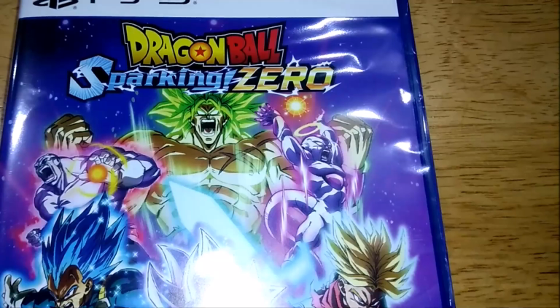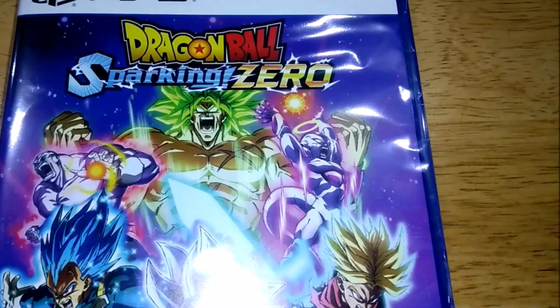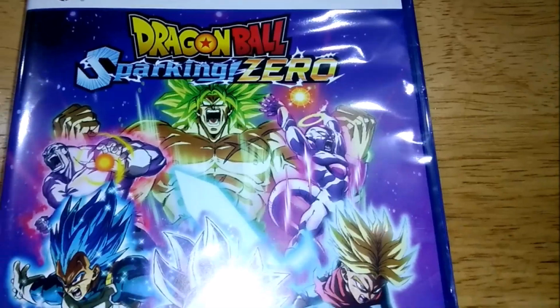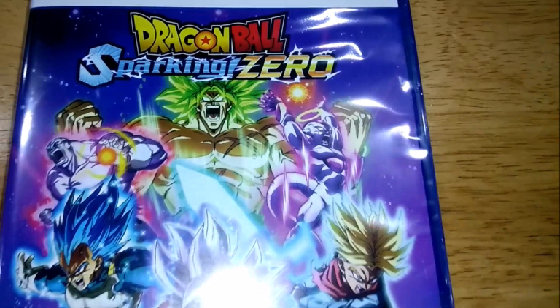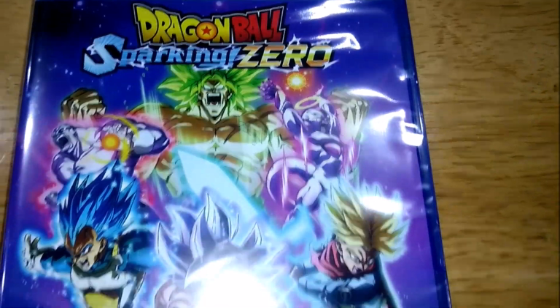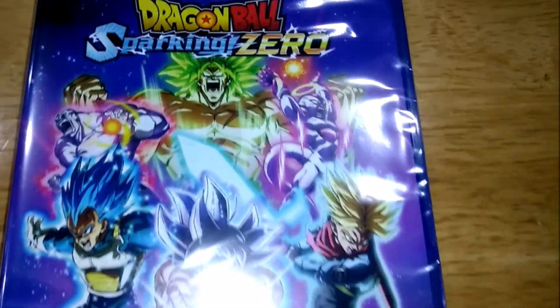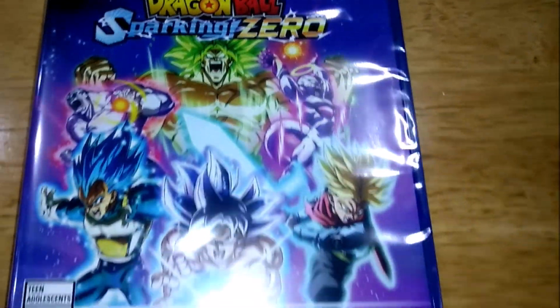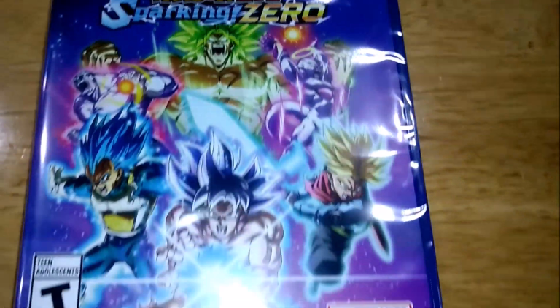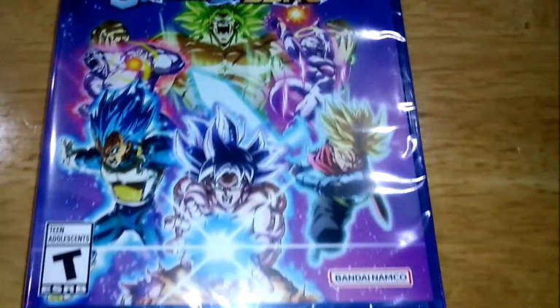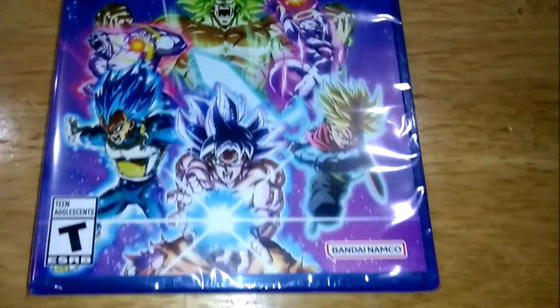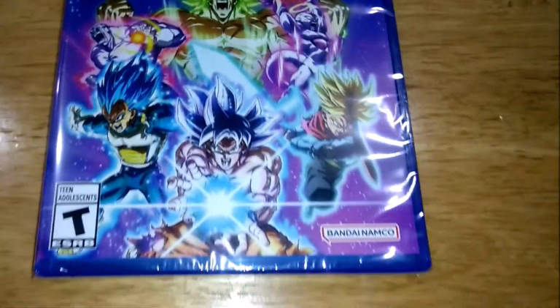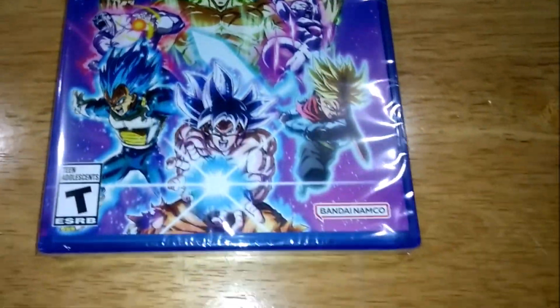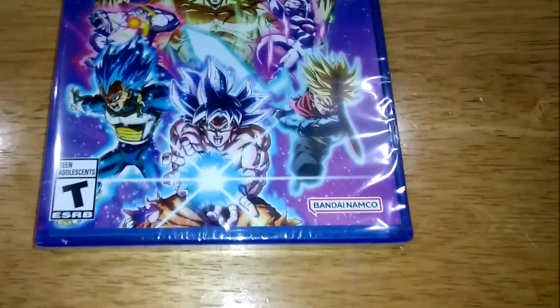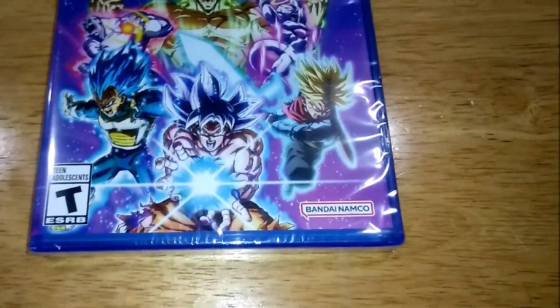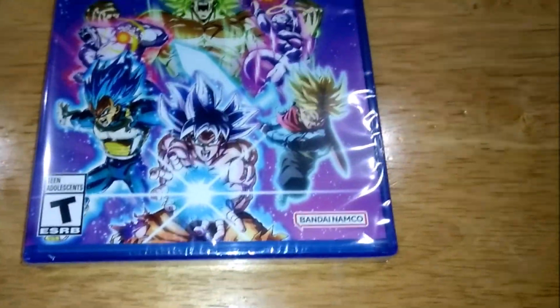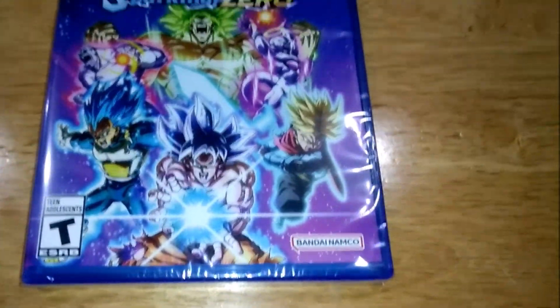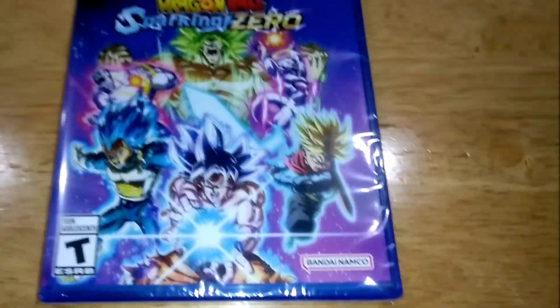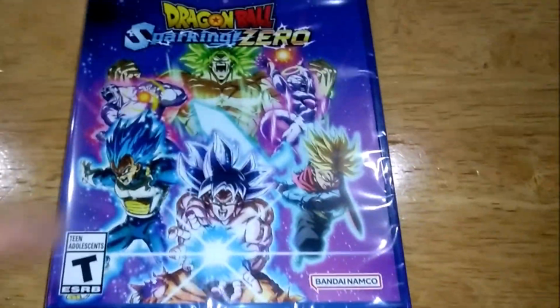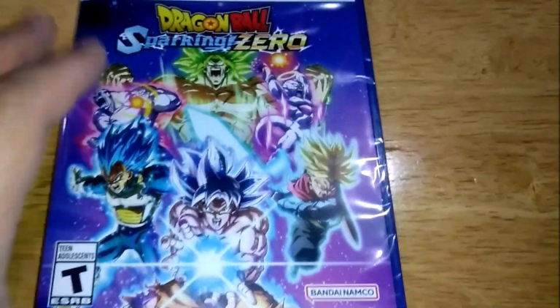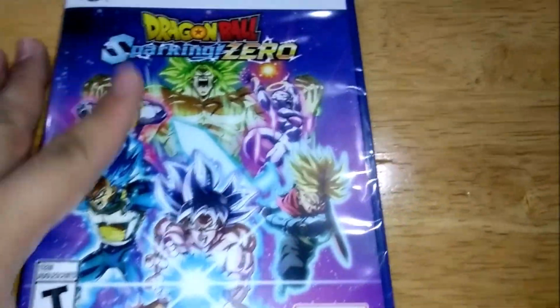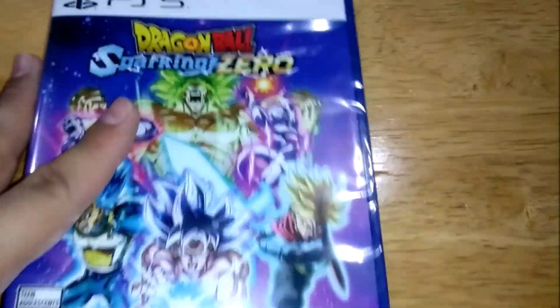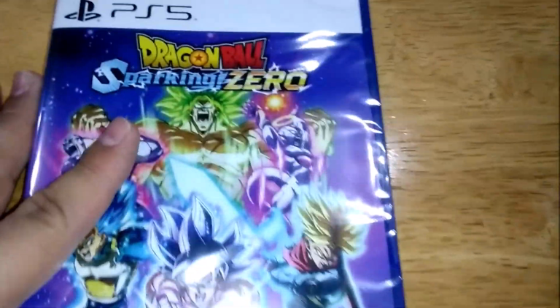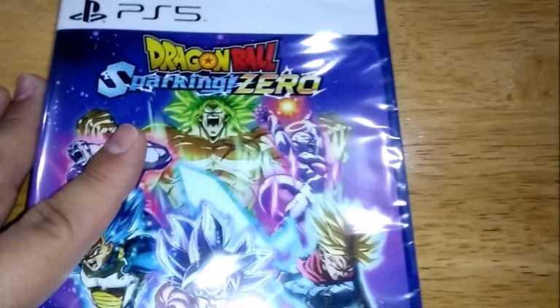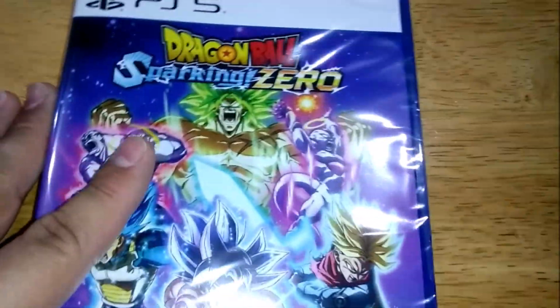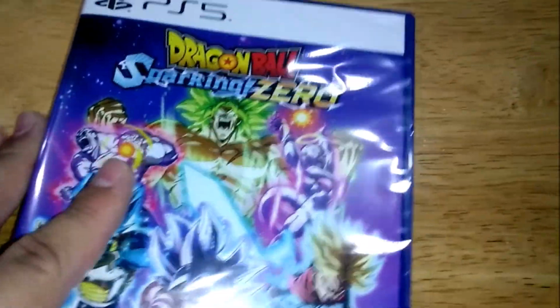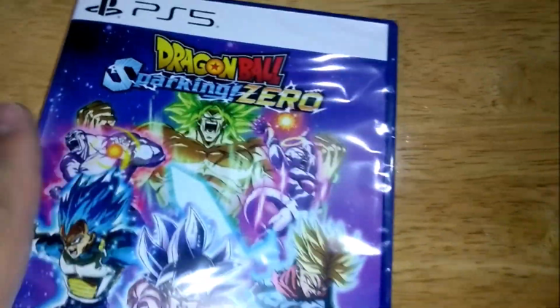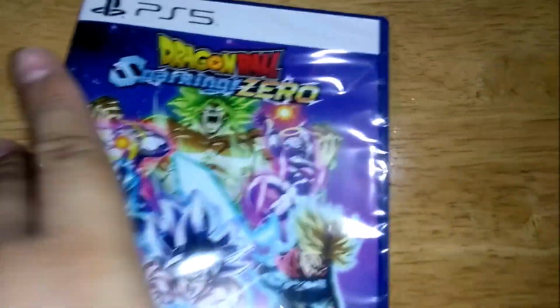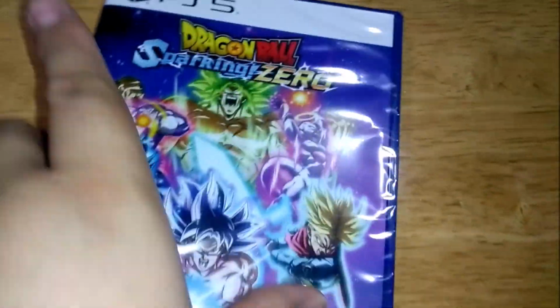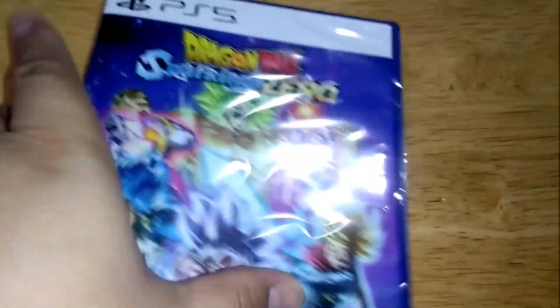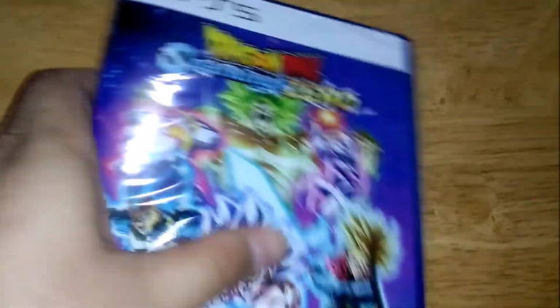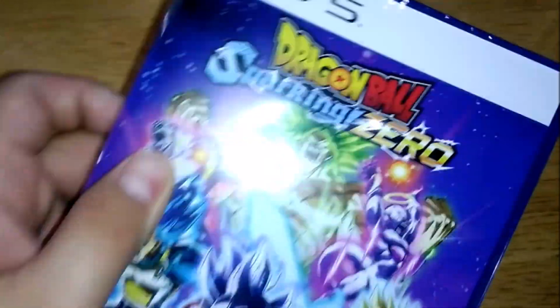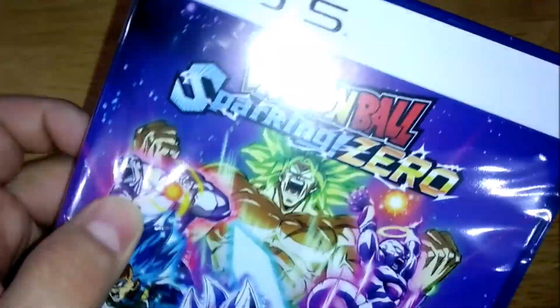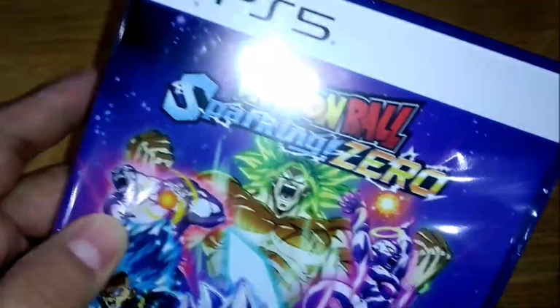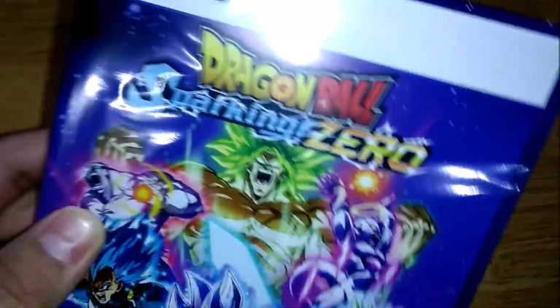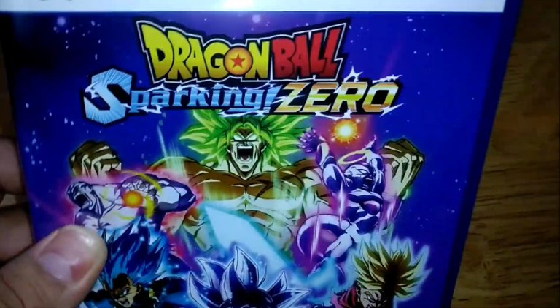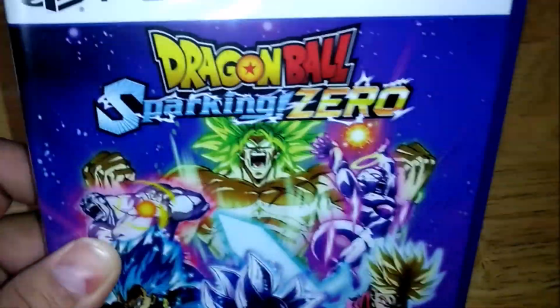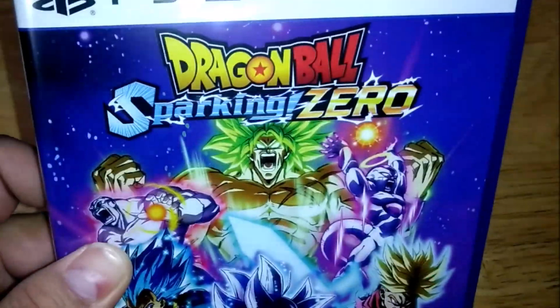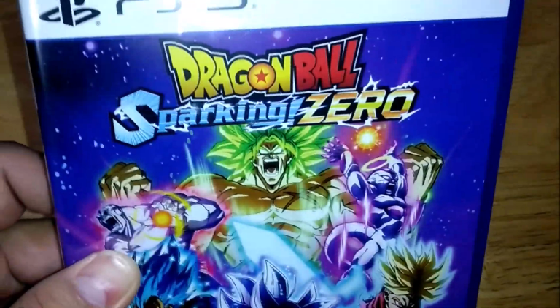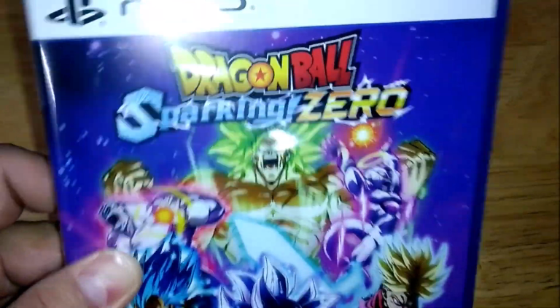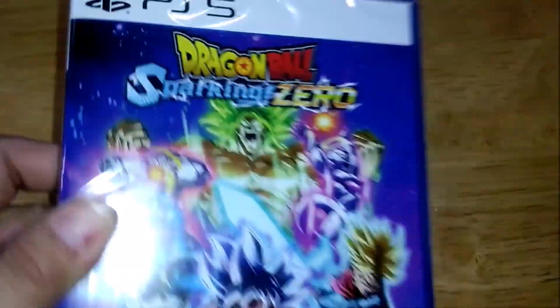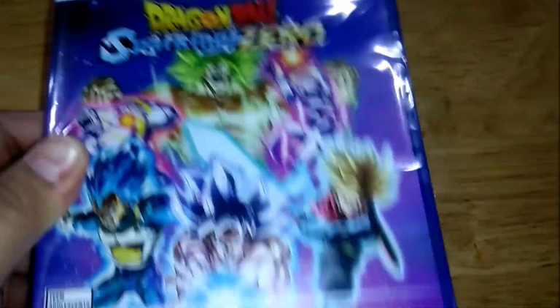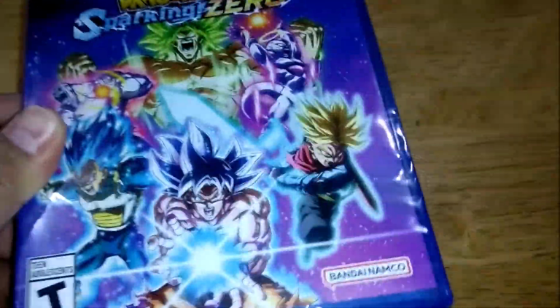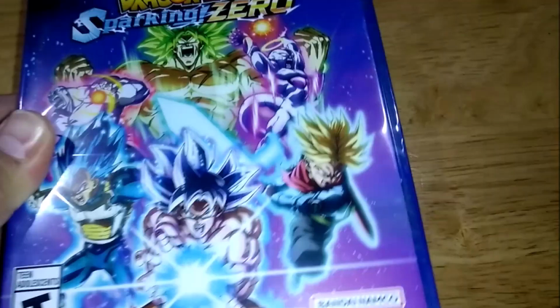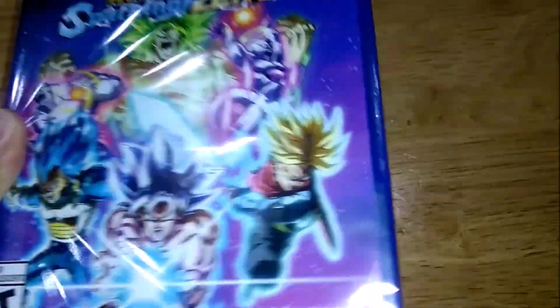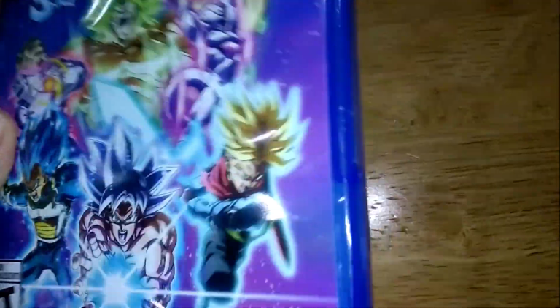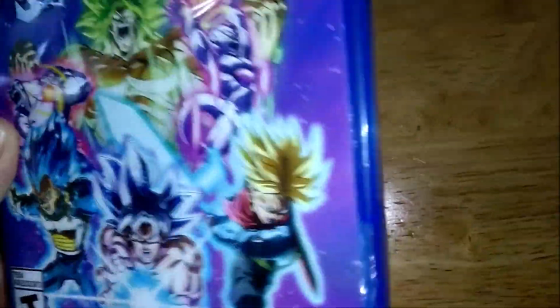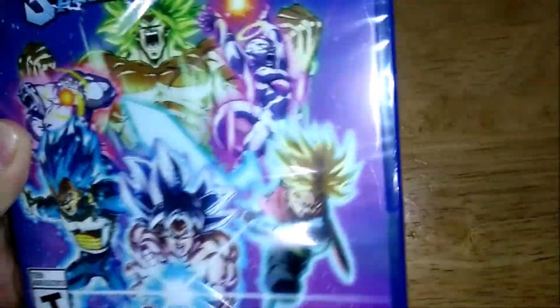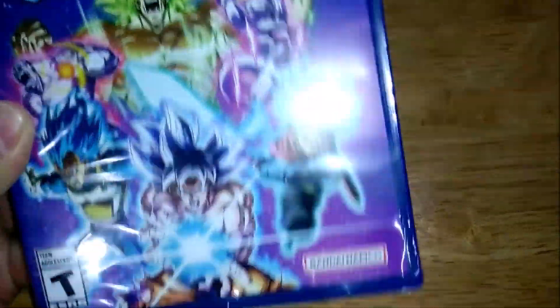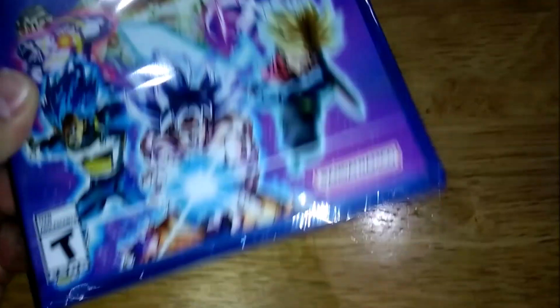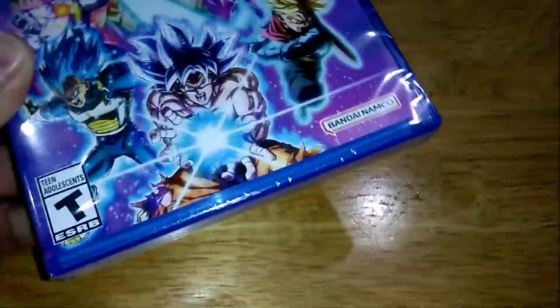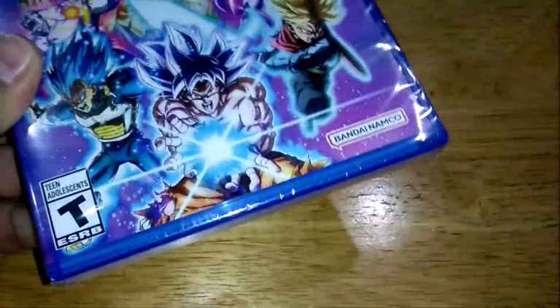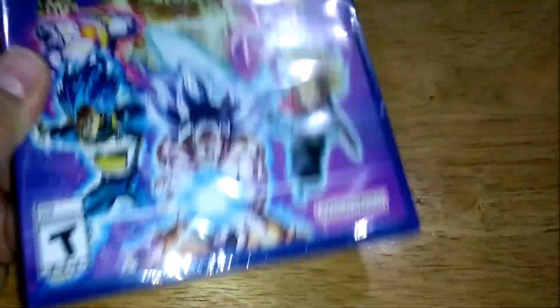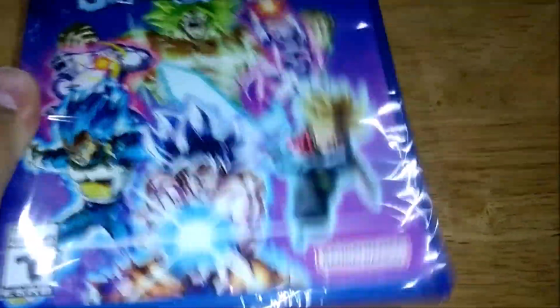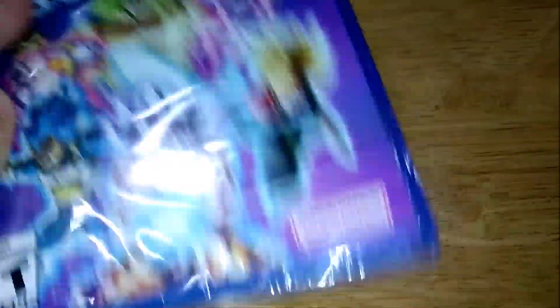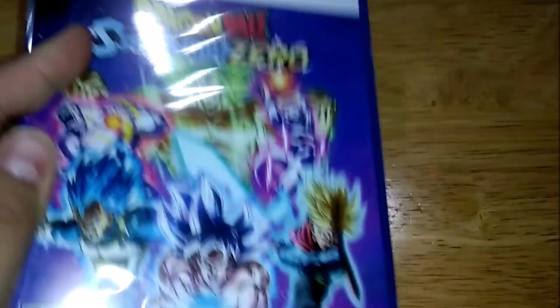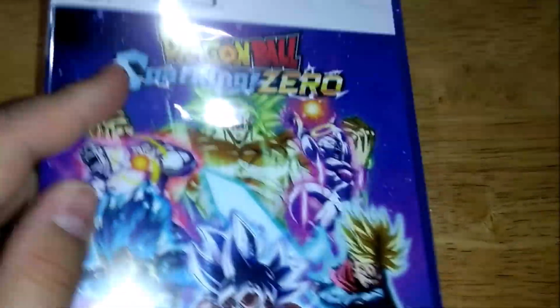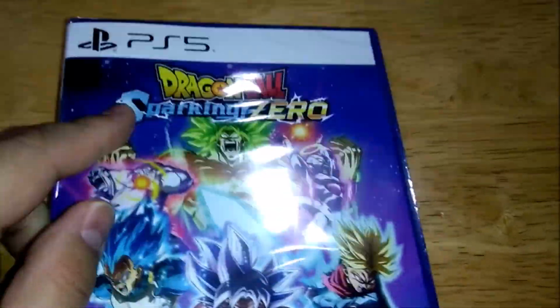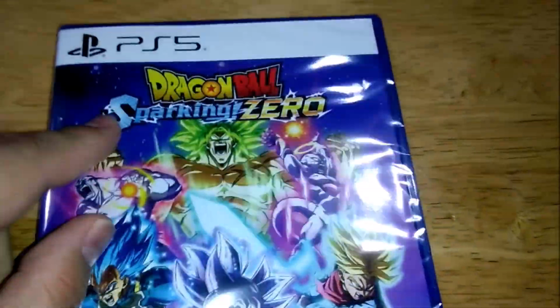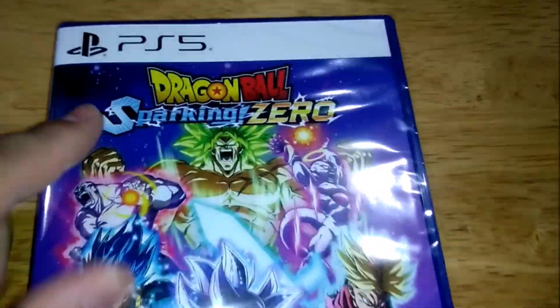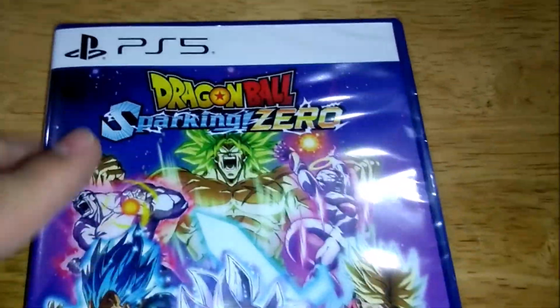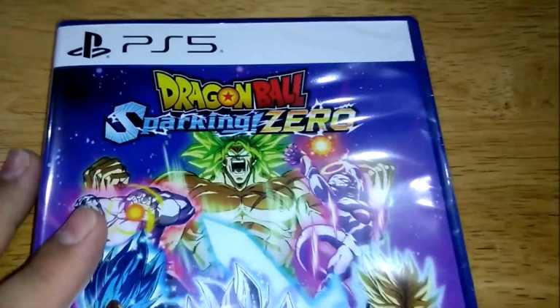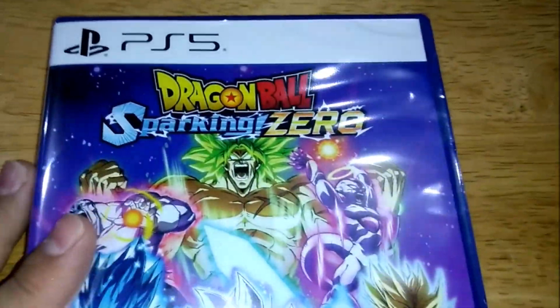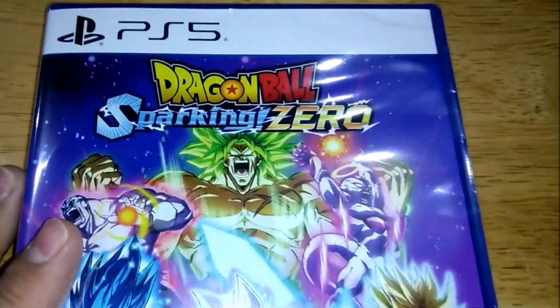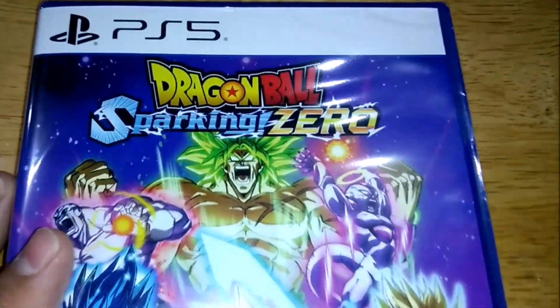Hey, what's up guys and welcome to another Dragon Ball unboxing video. As always, if you like the video please go ahead and leave a like, and let's get started.